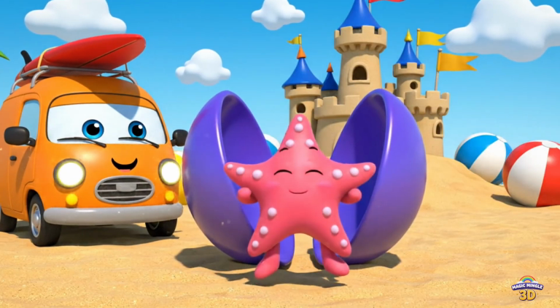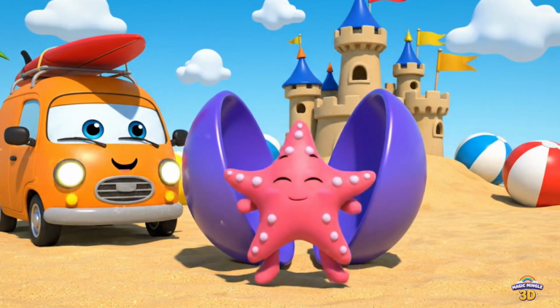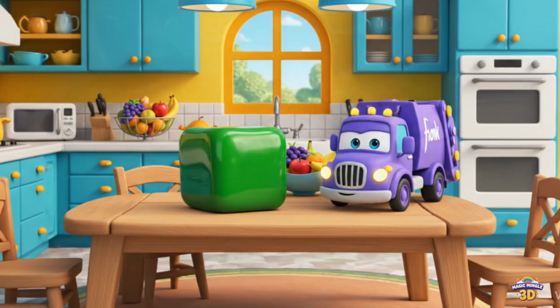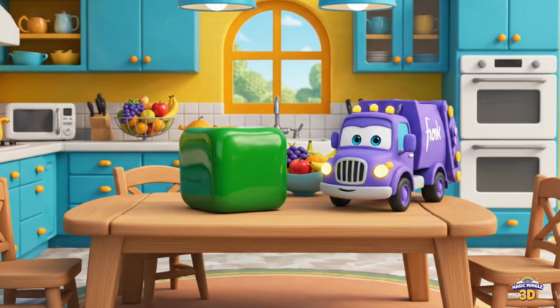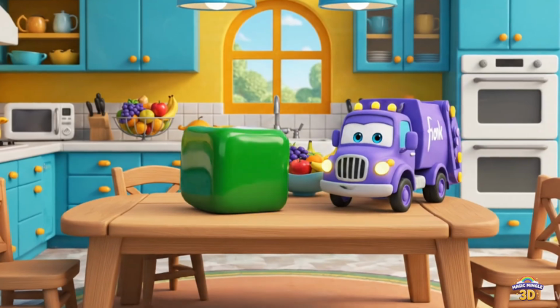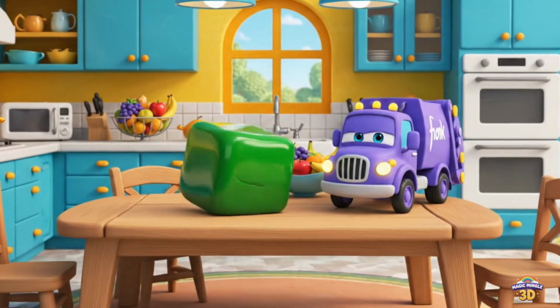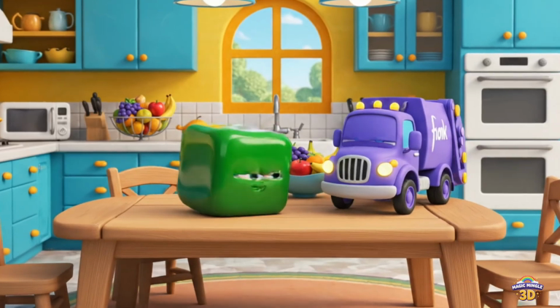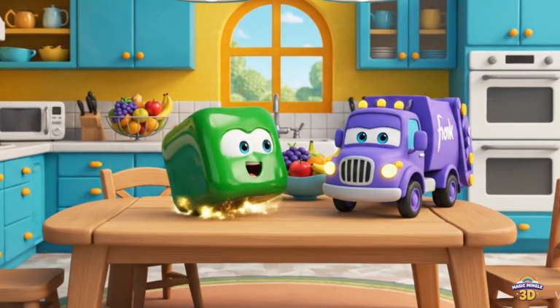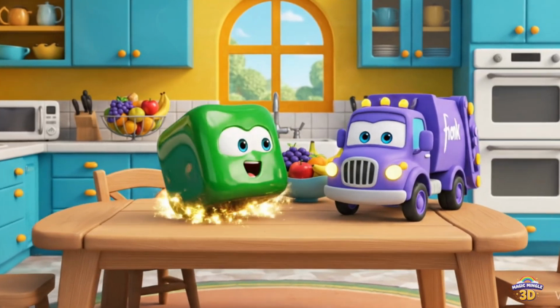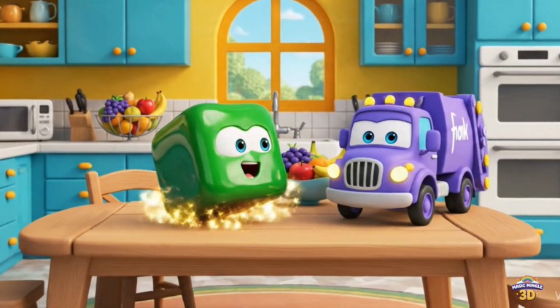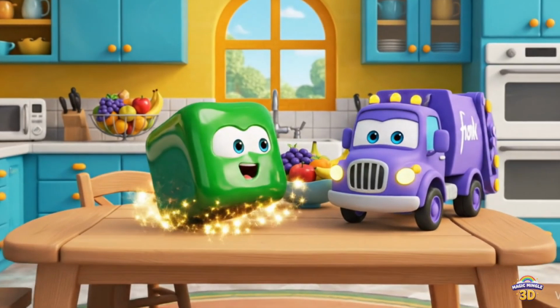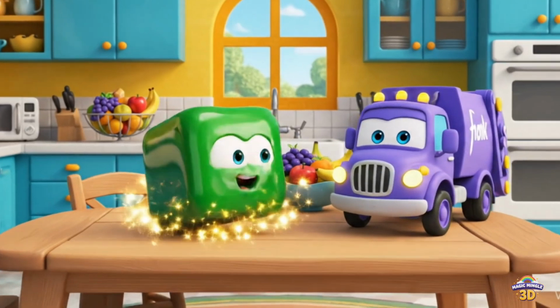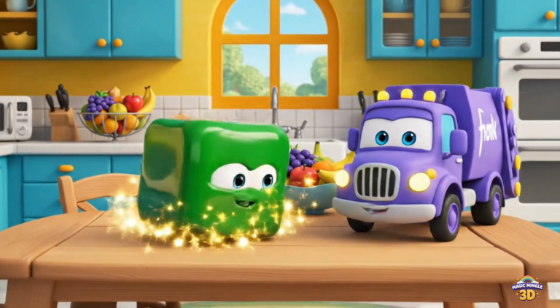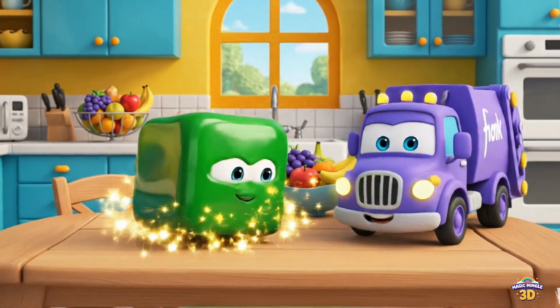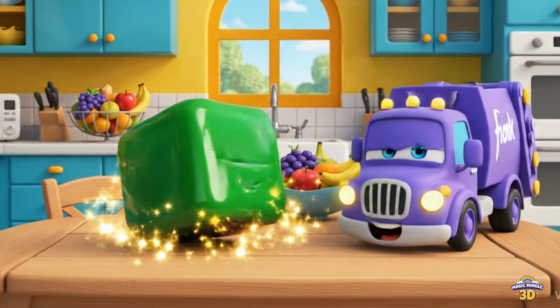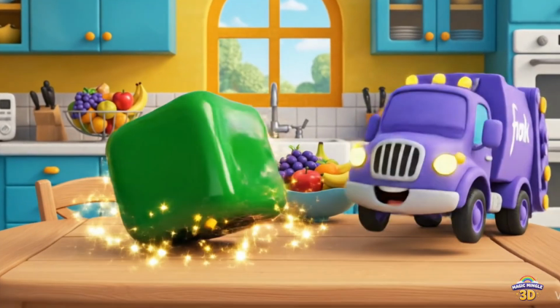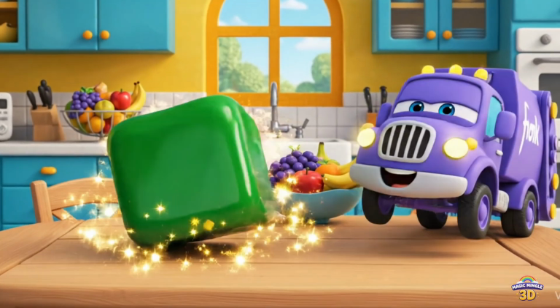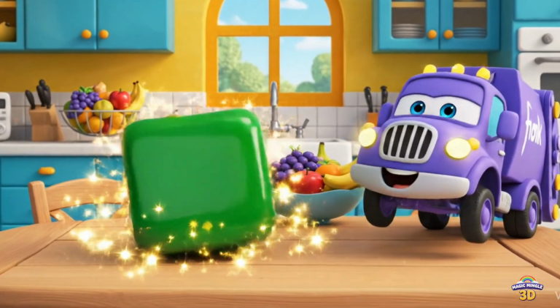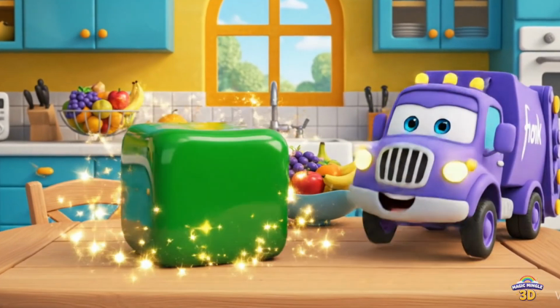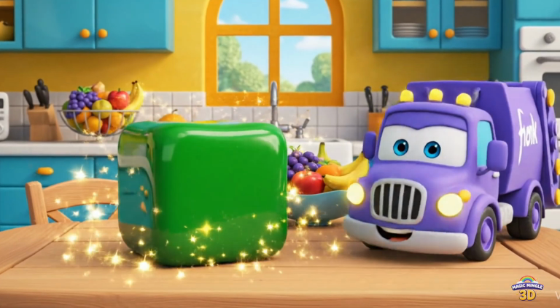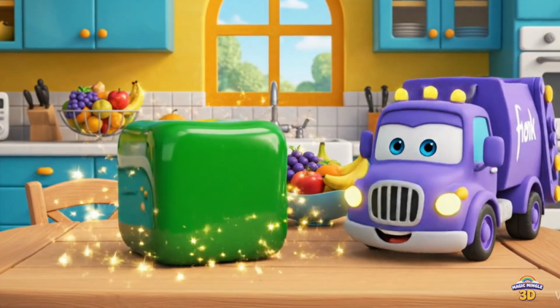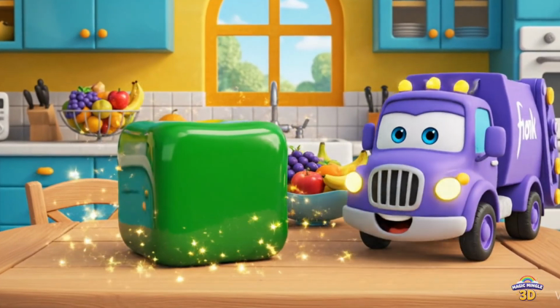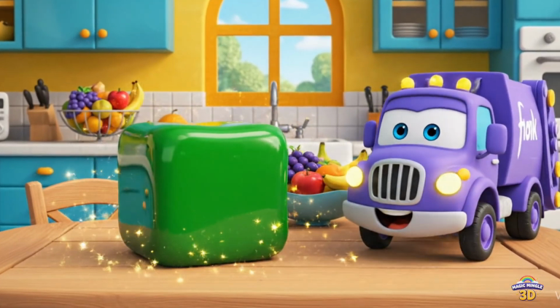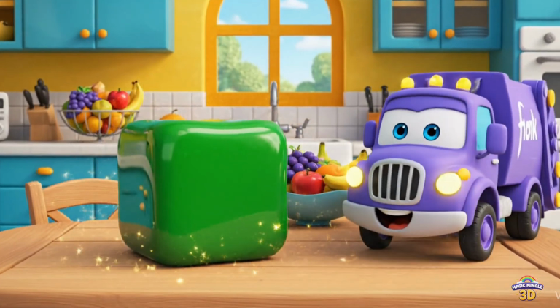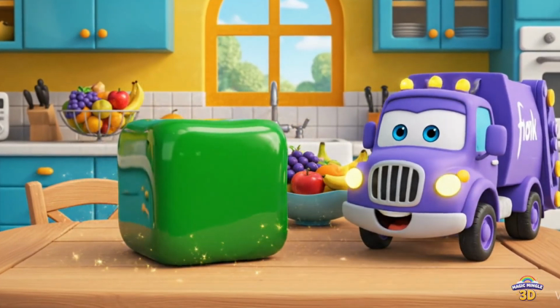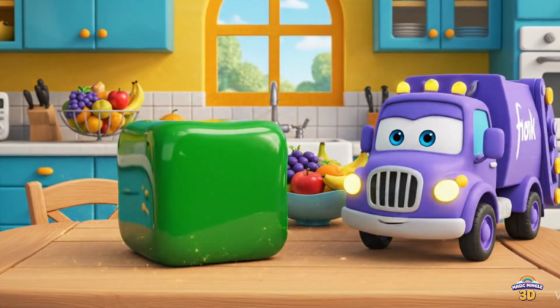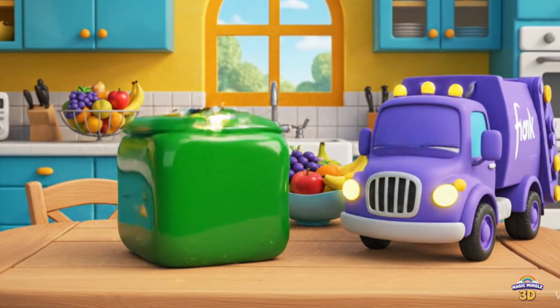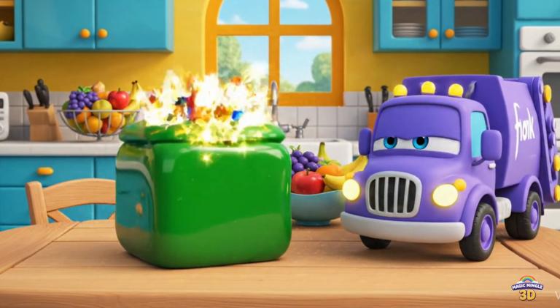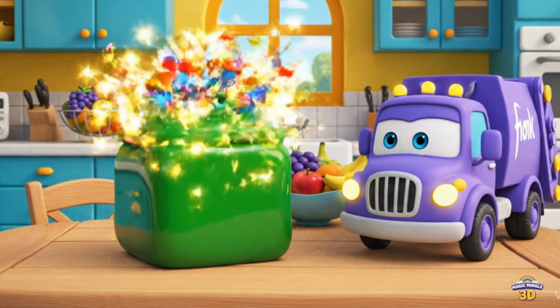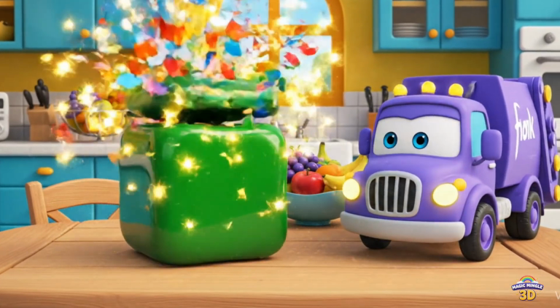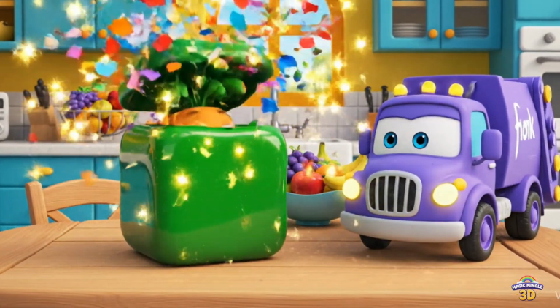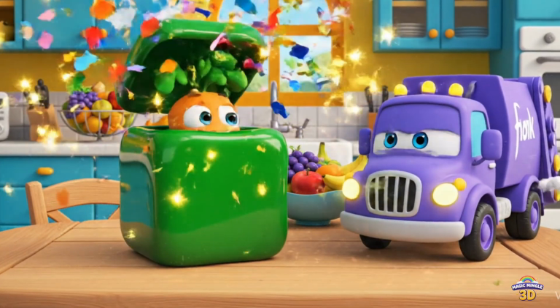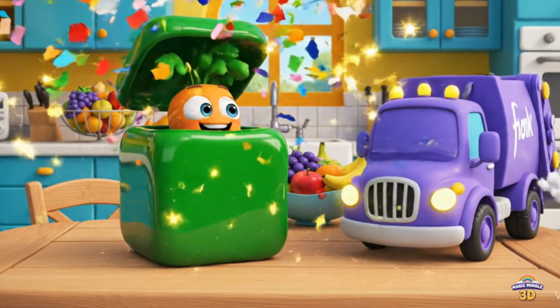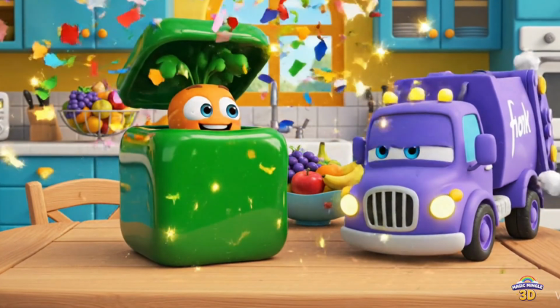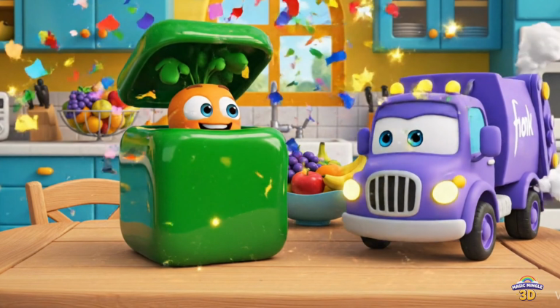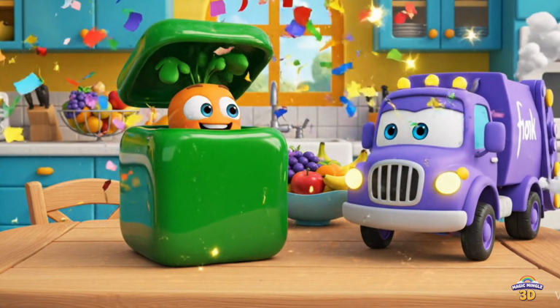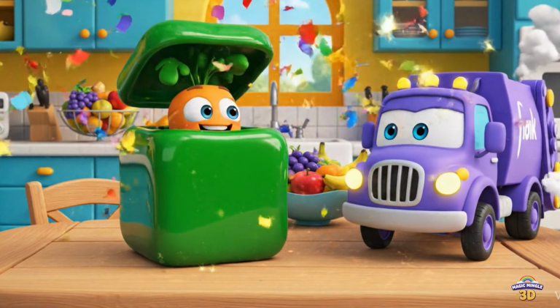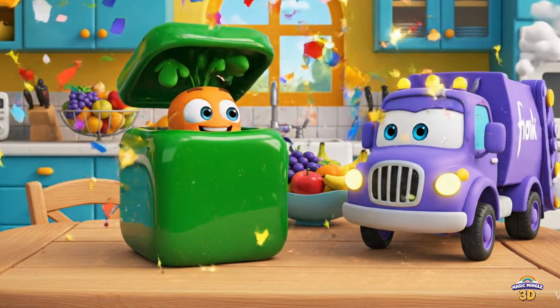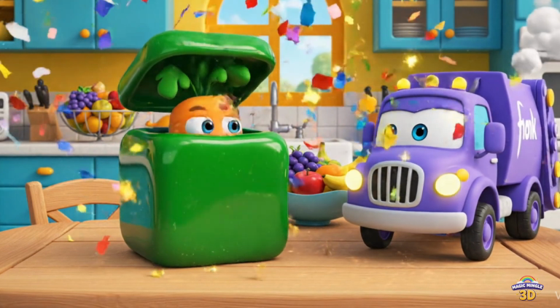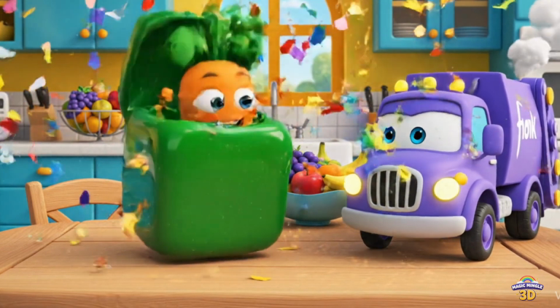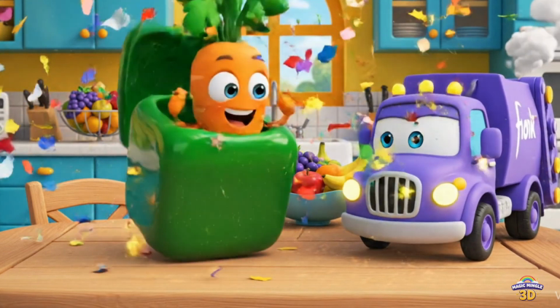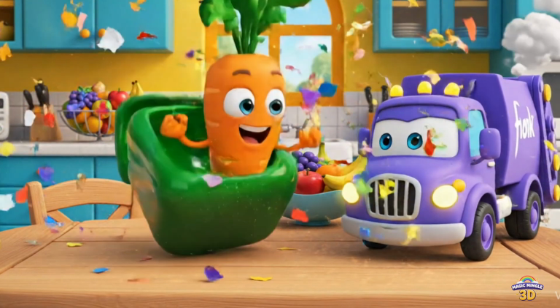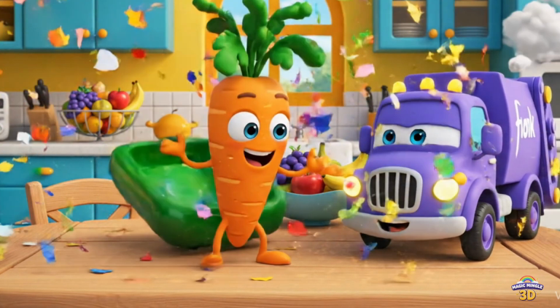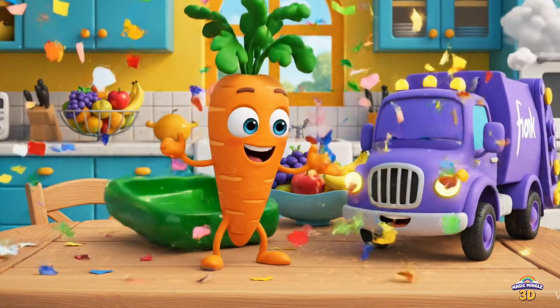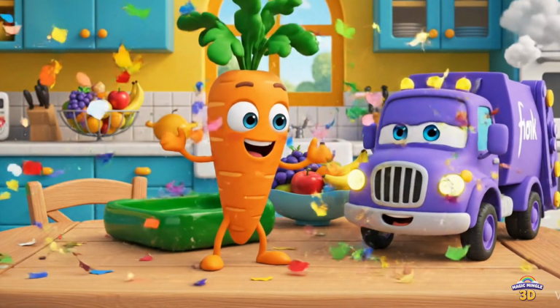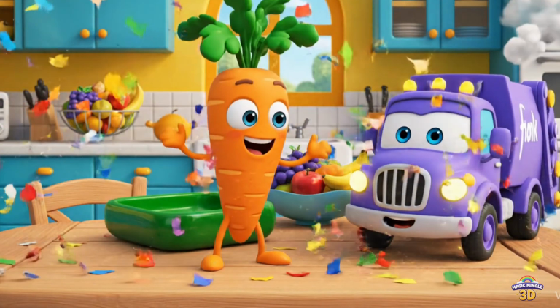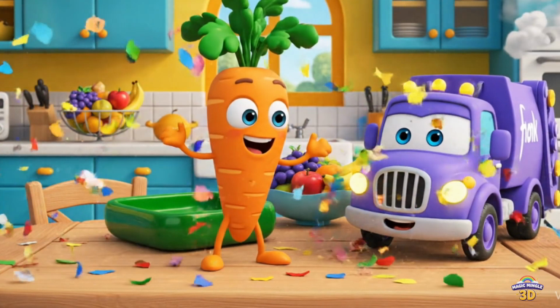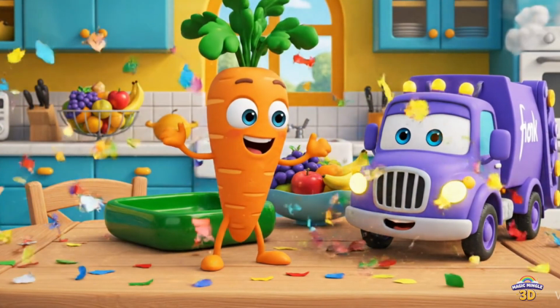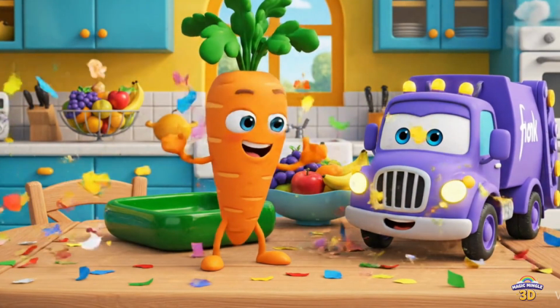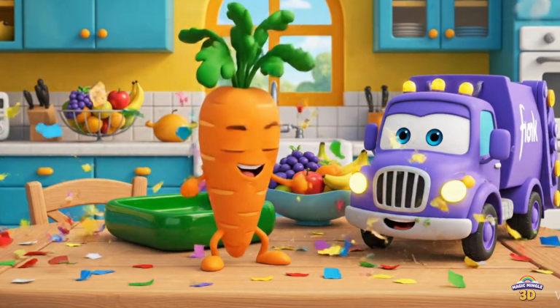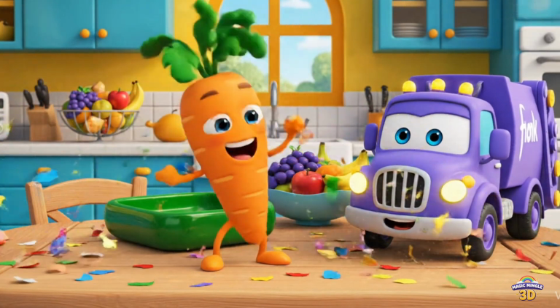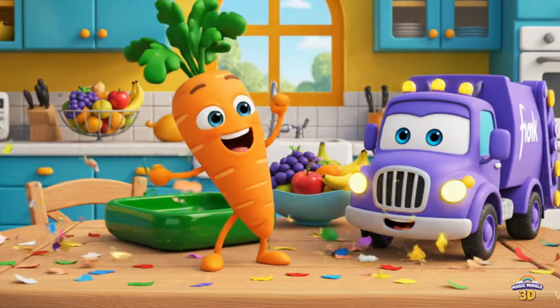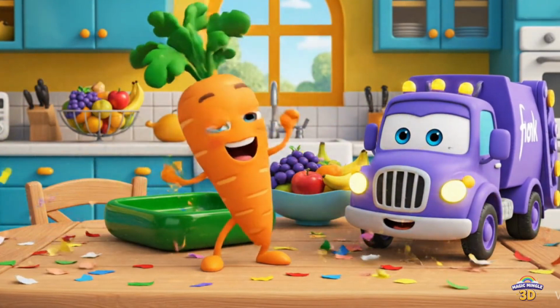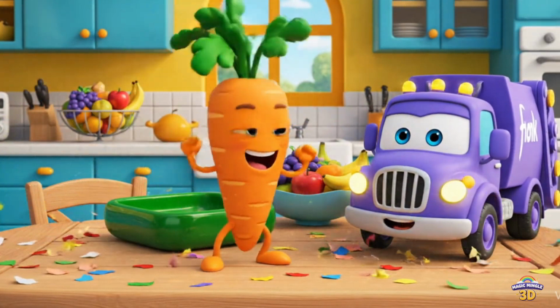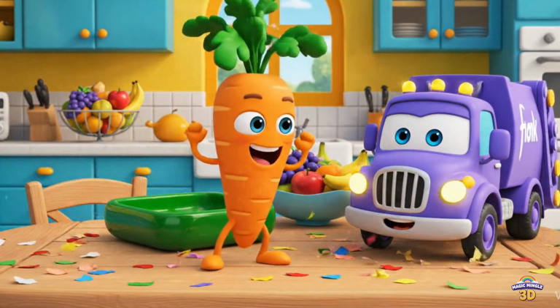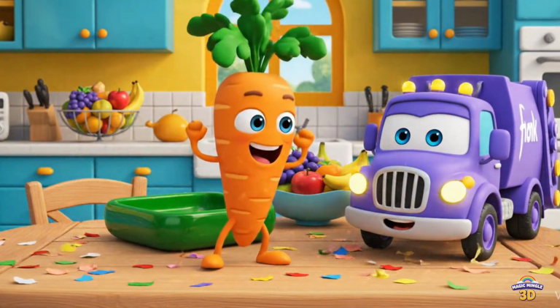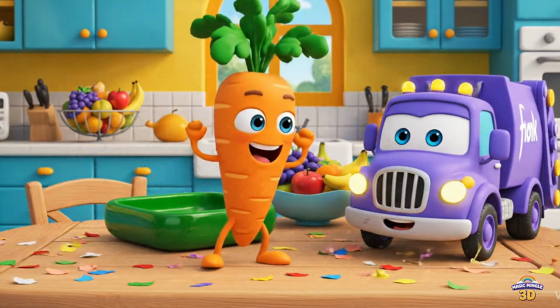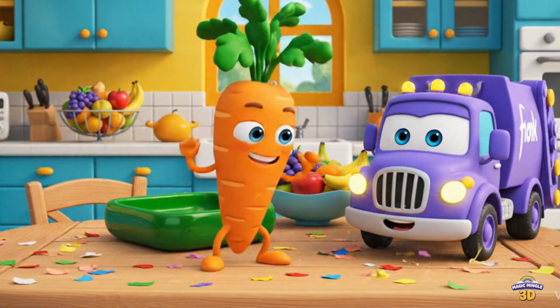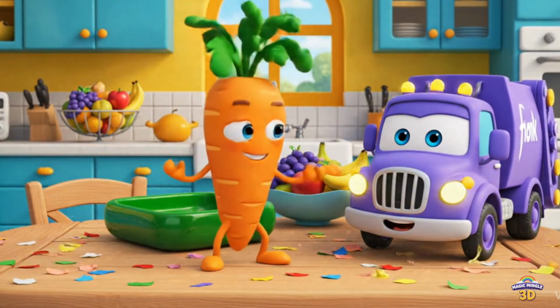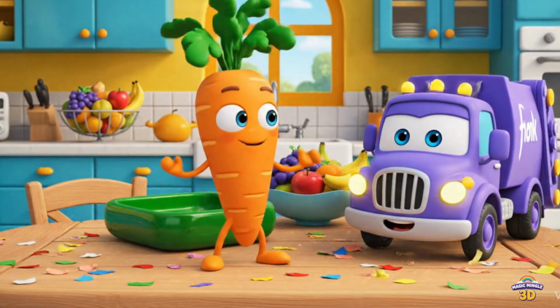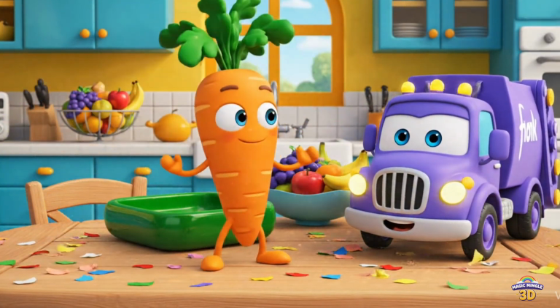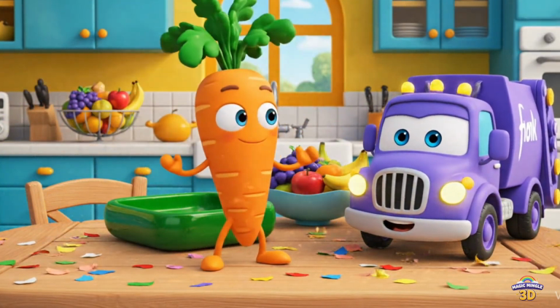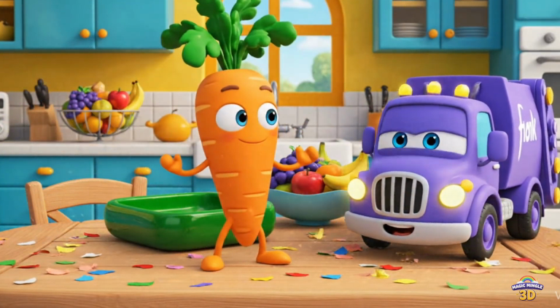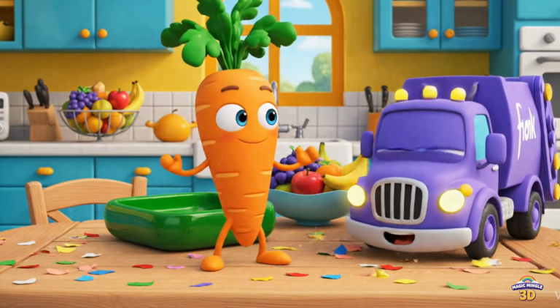This is a square. There's a carrot inside. Square. Garbage truck. Carrot.